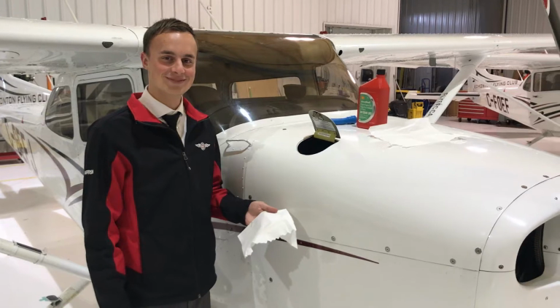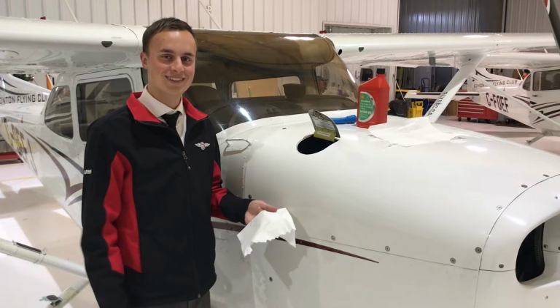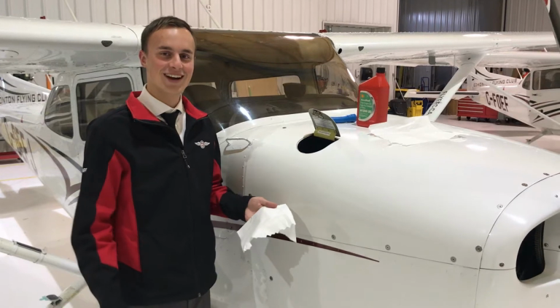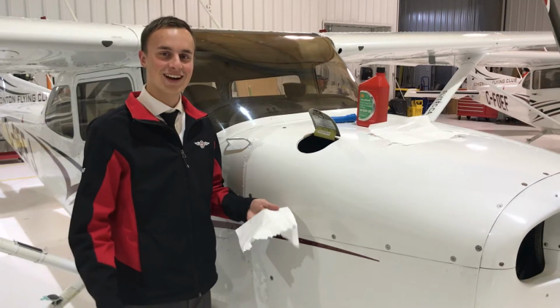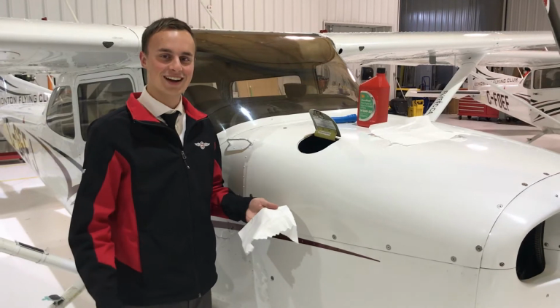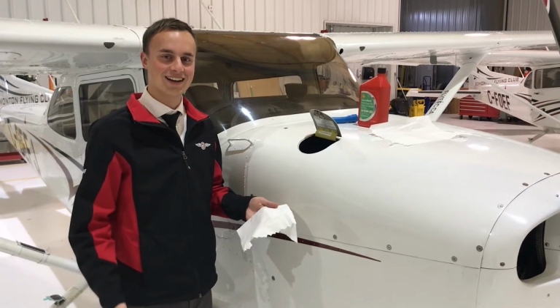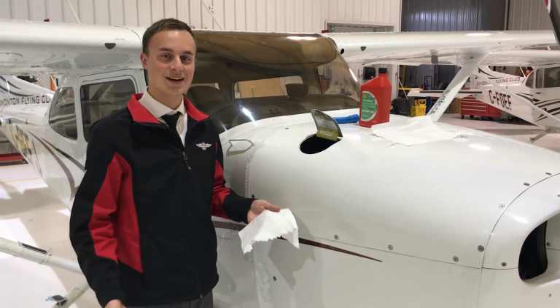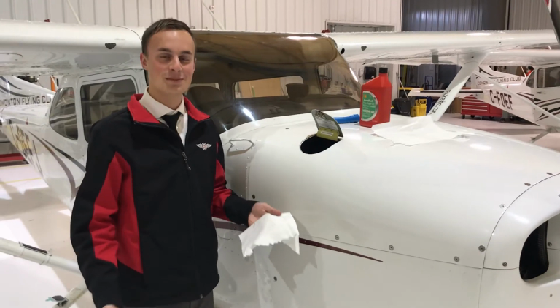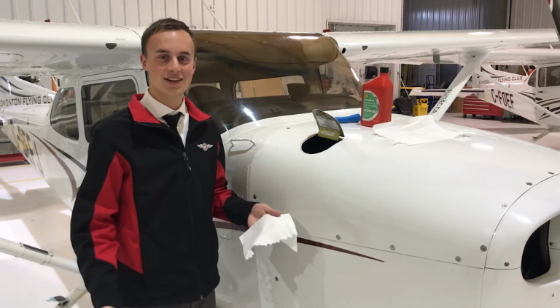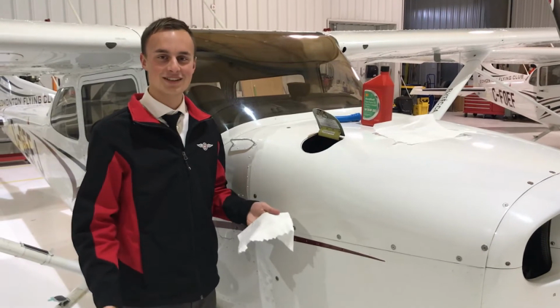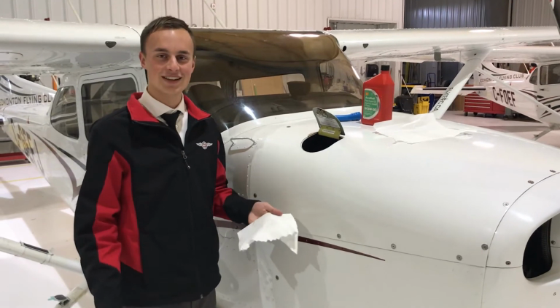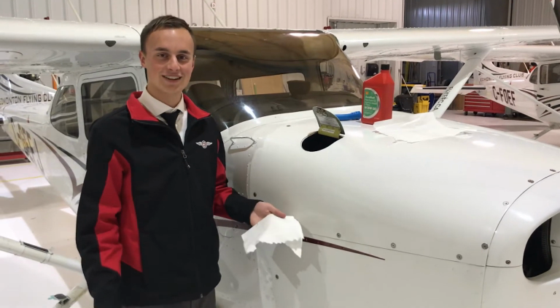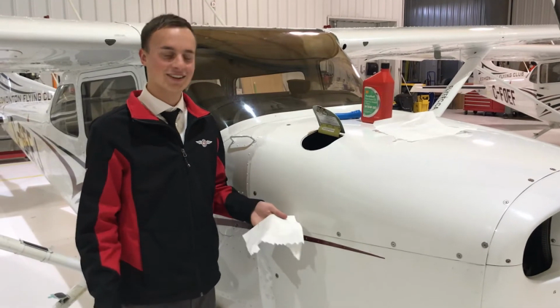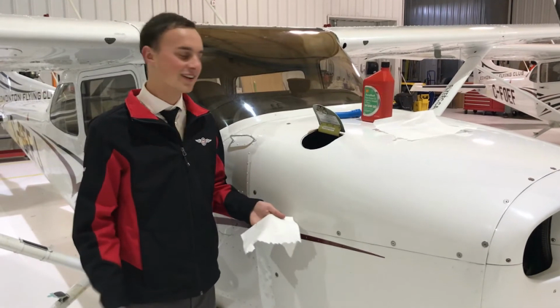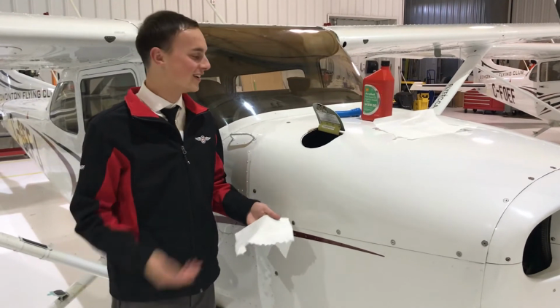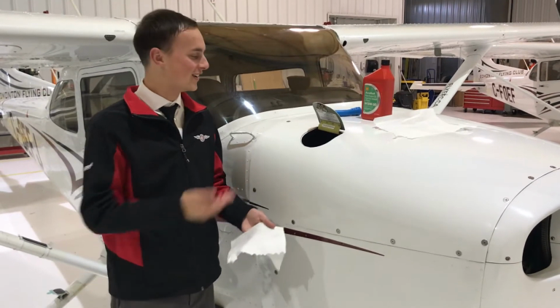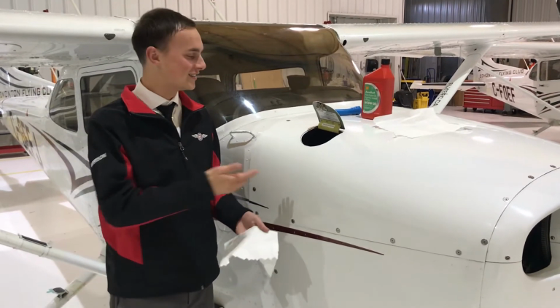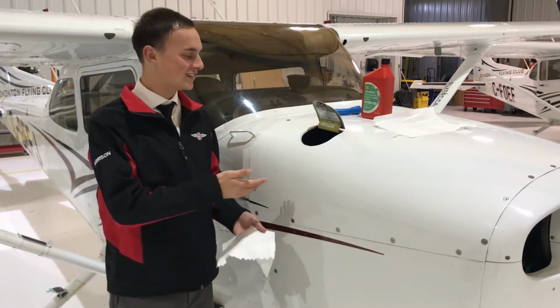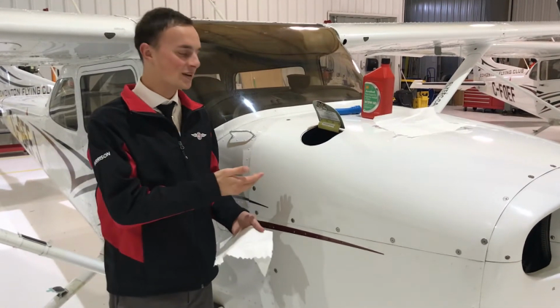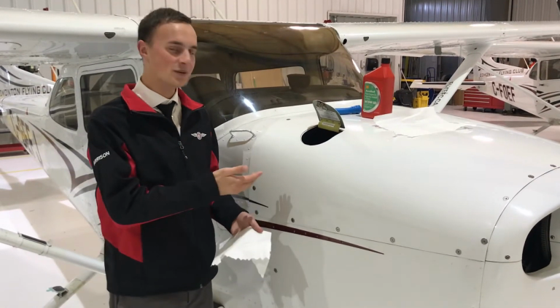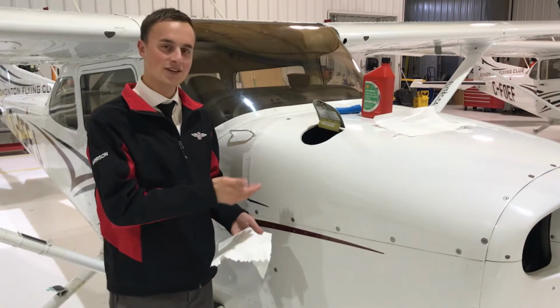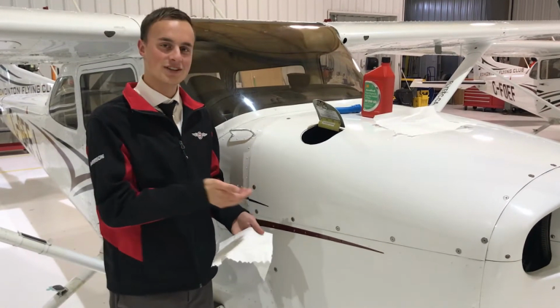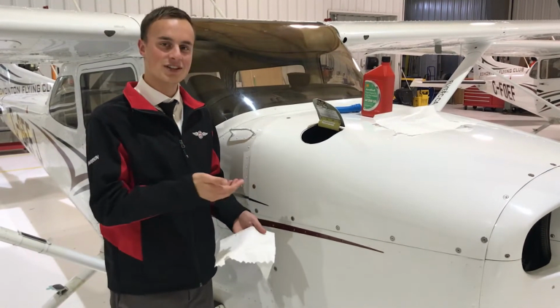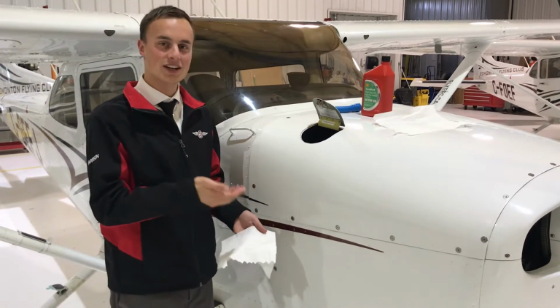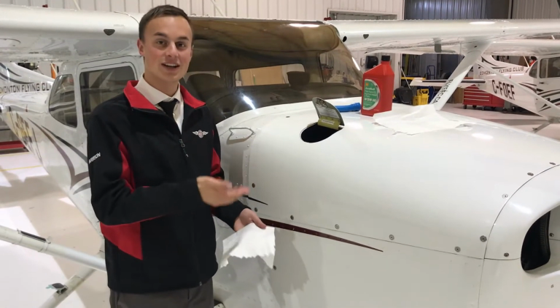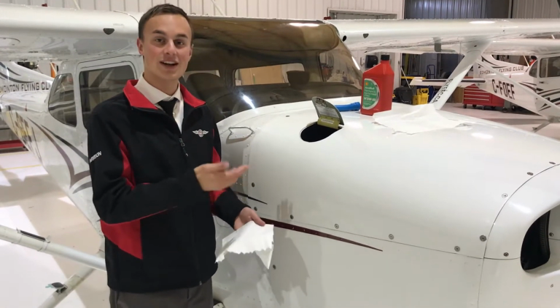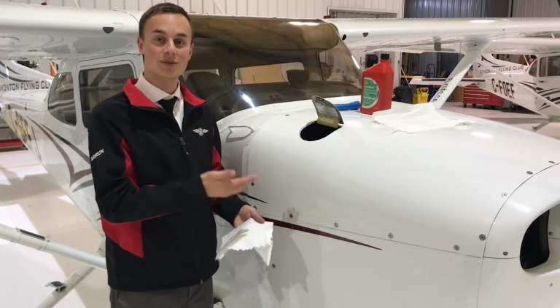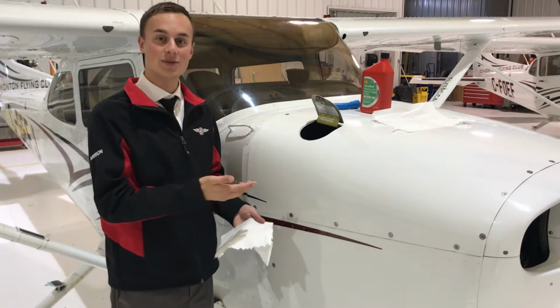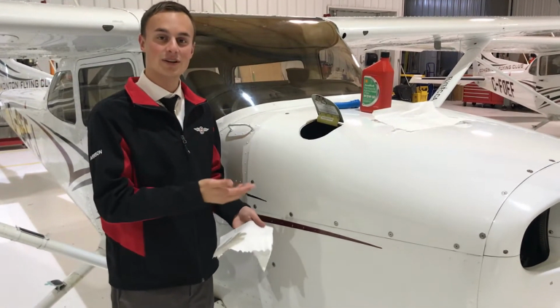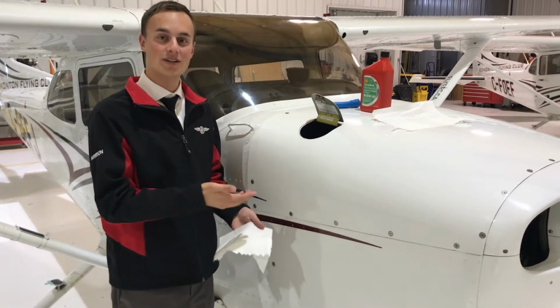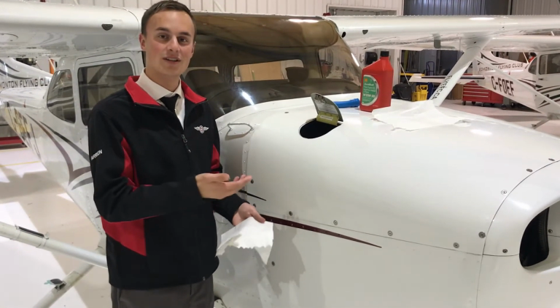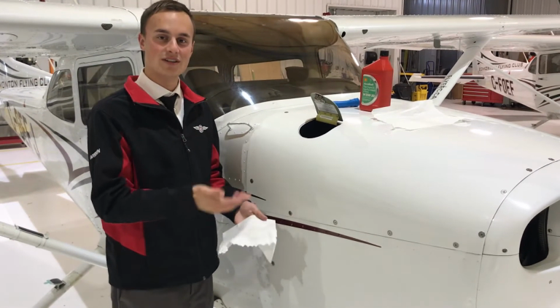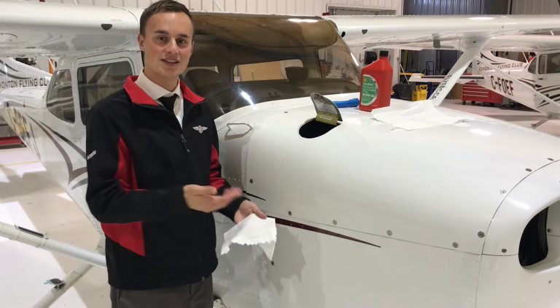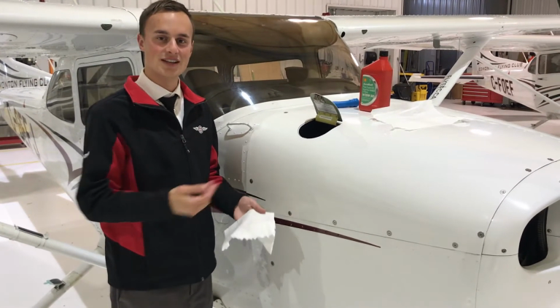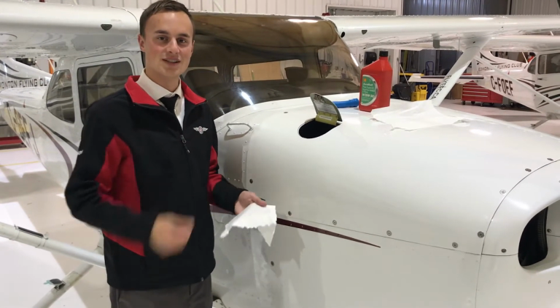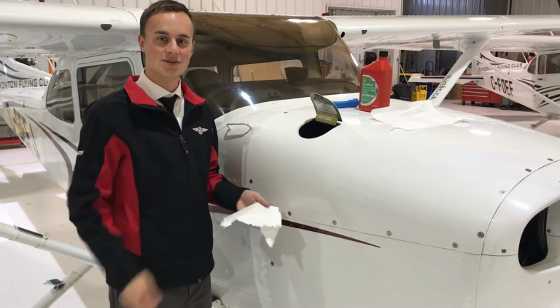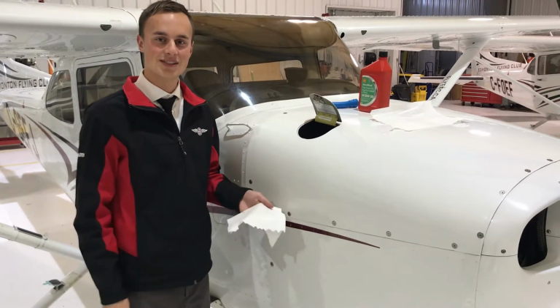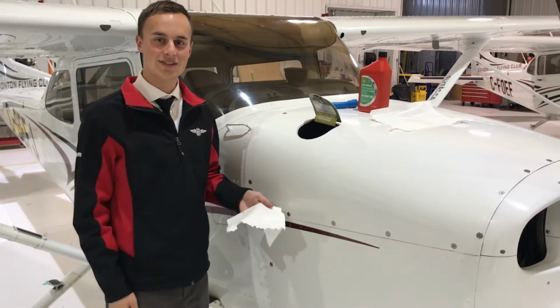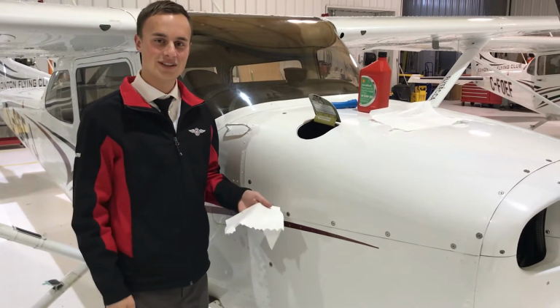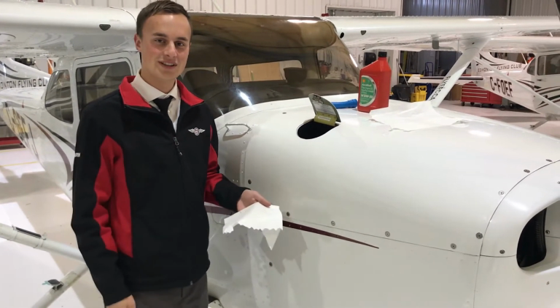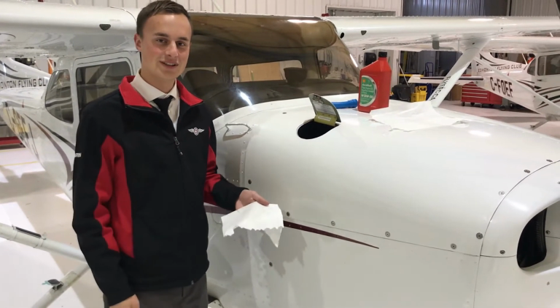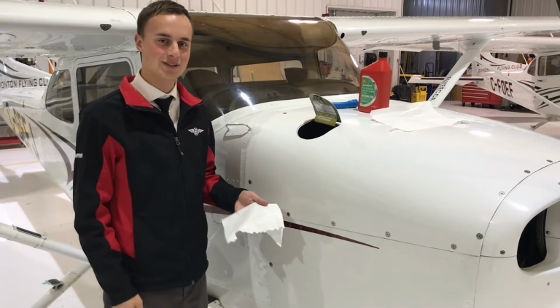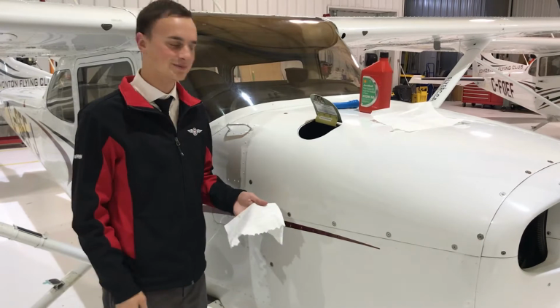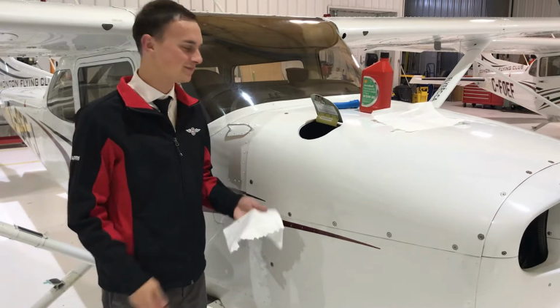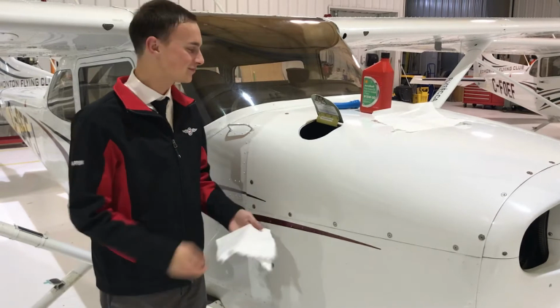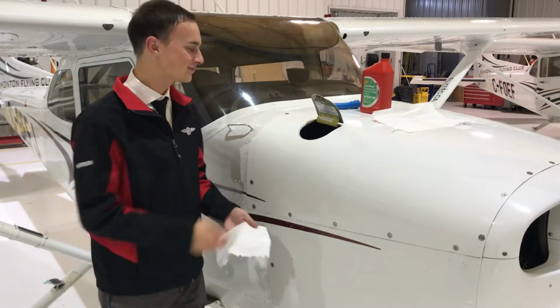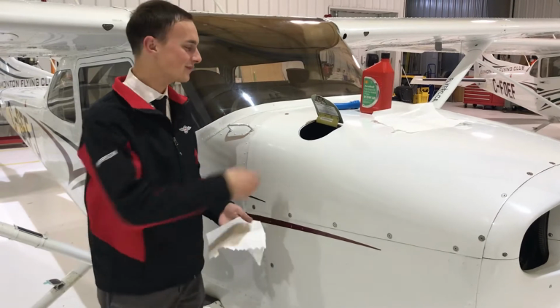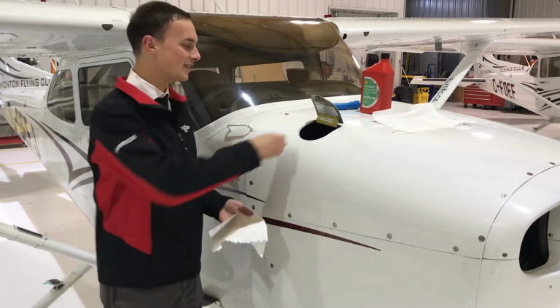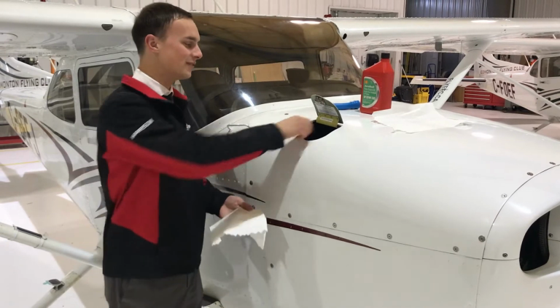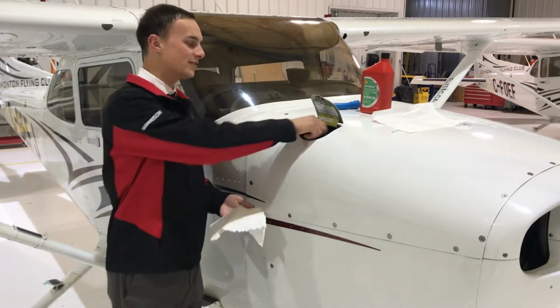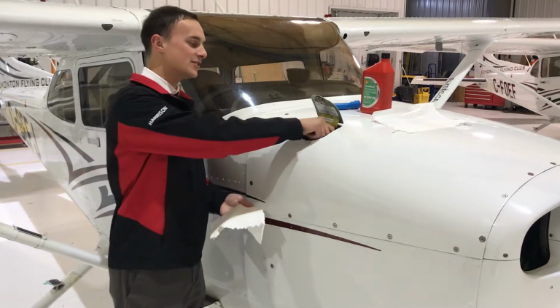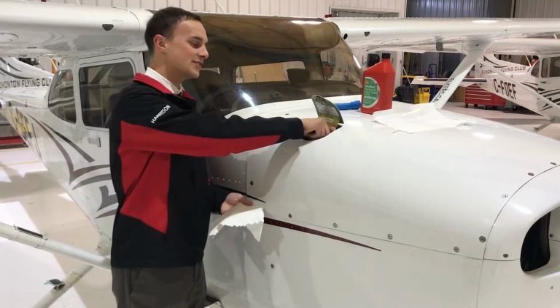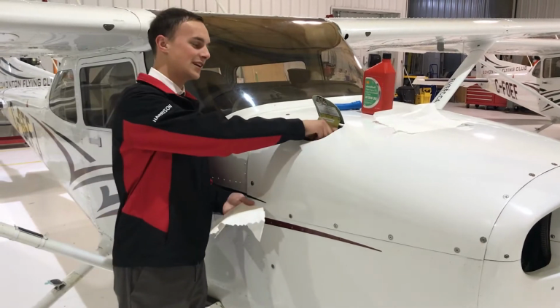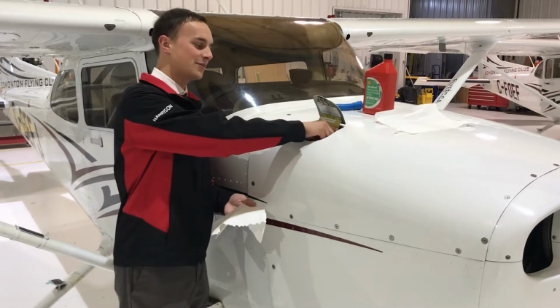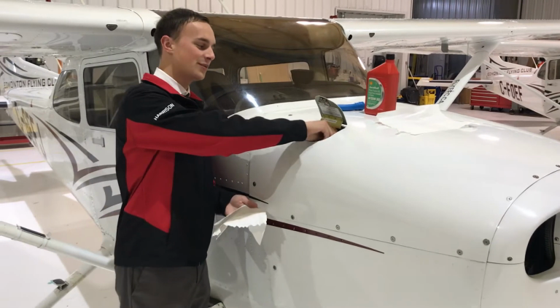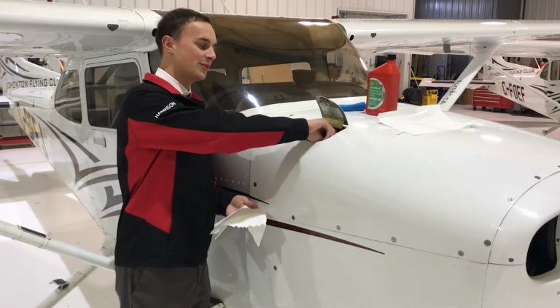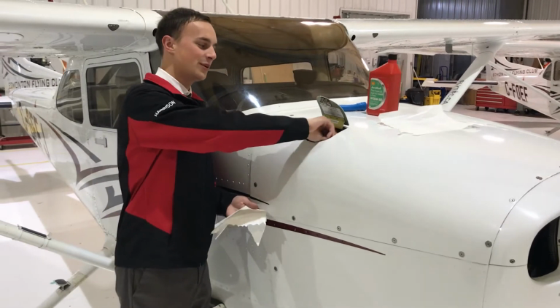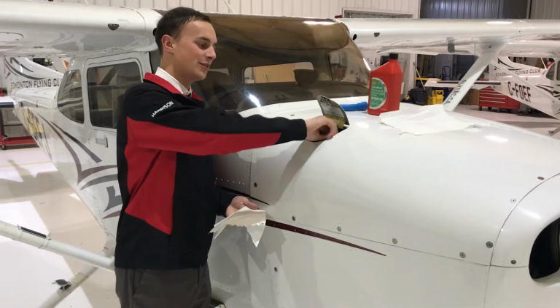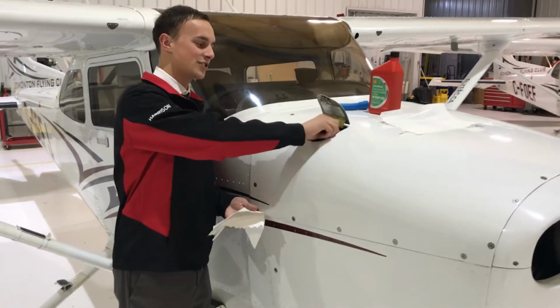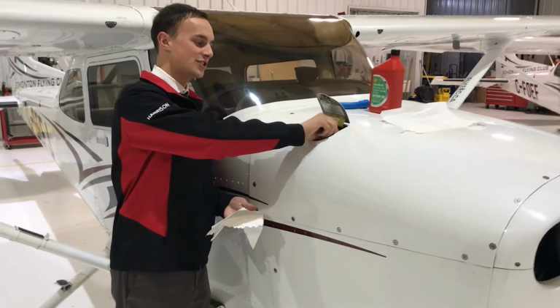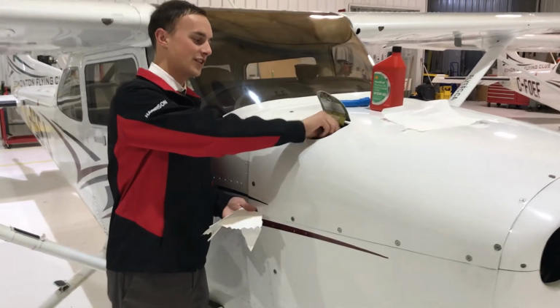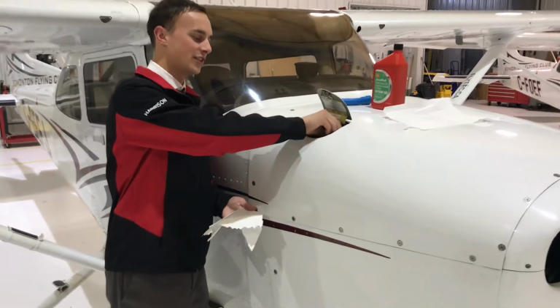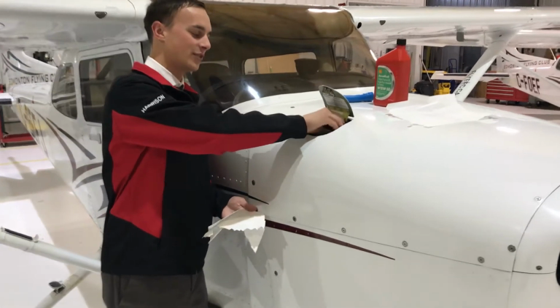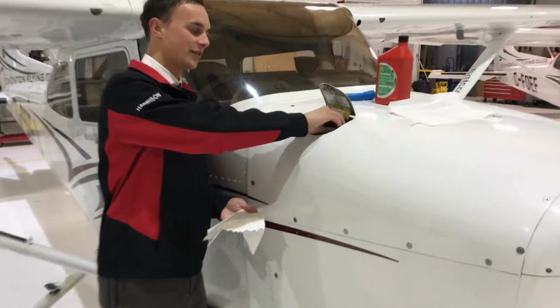Hi, I'm Alexander, and today we're going to check and add oil on the Cessna 172. First step, we want to check the oil.